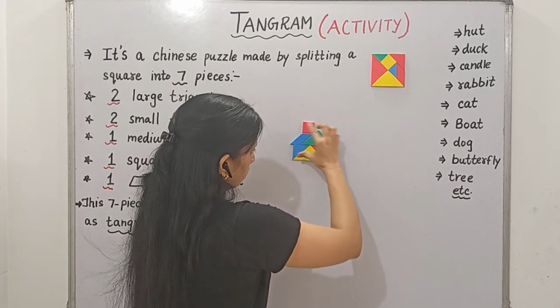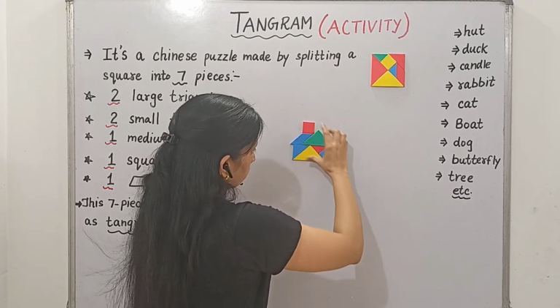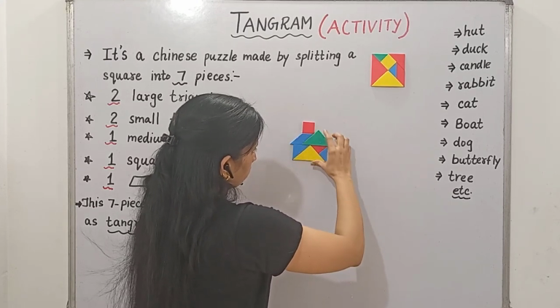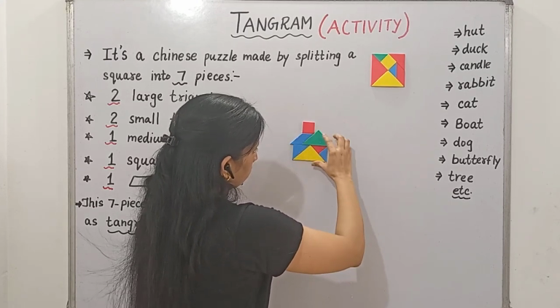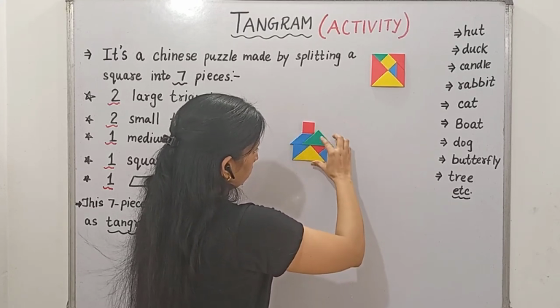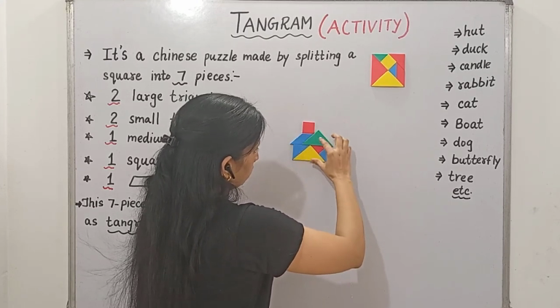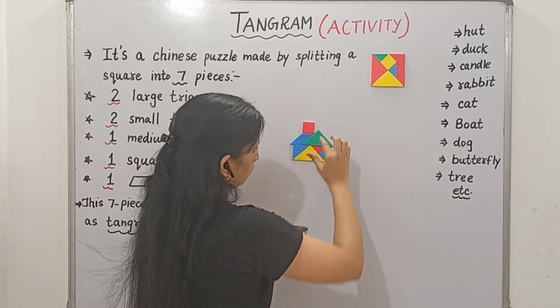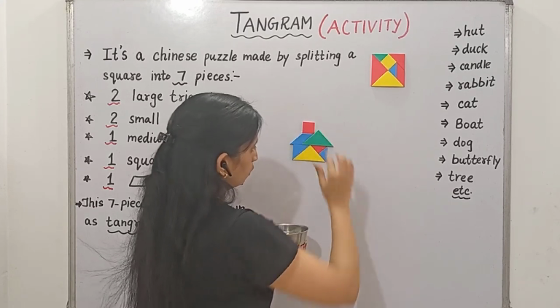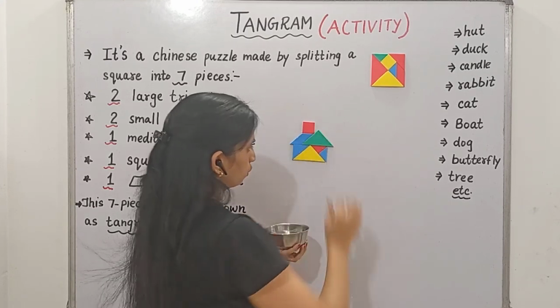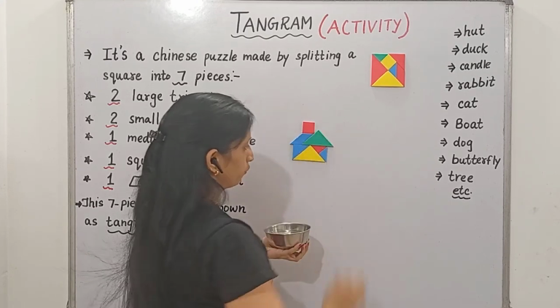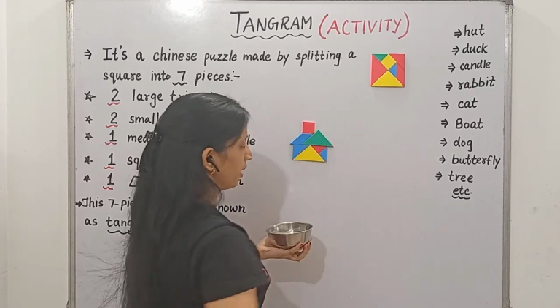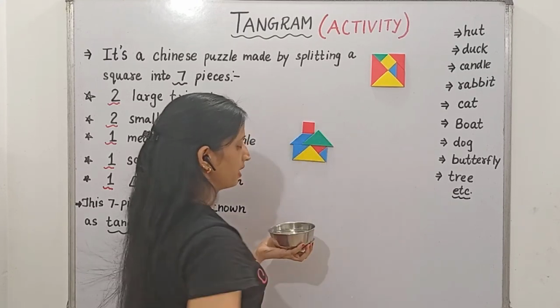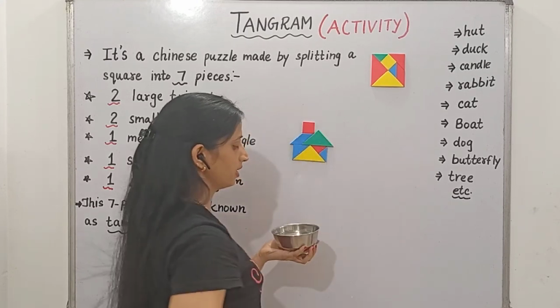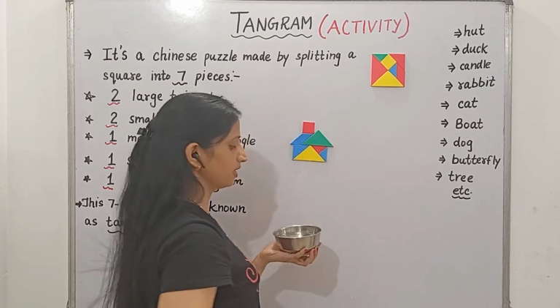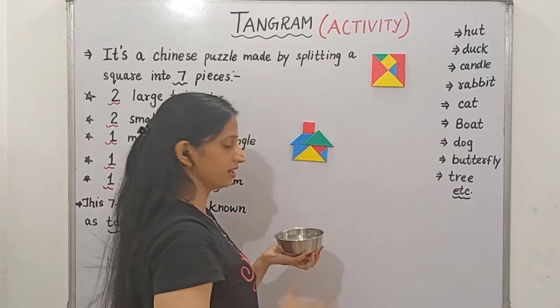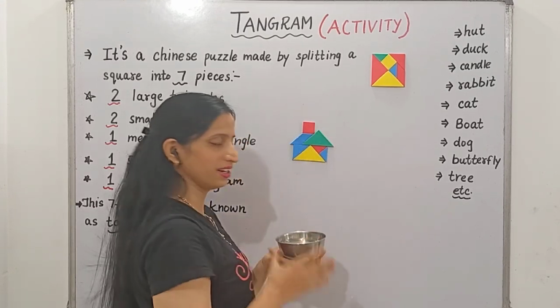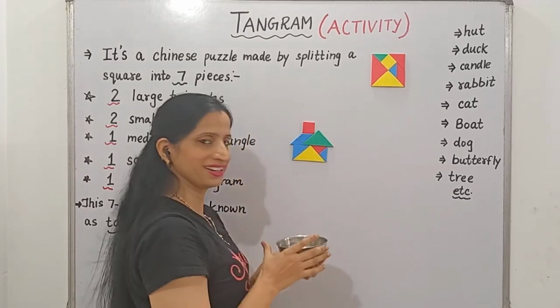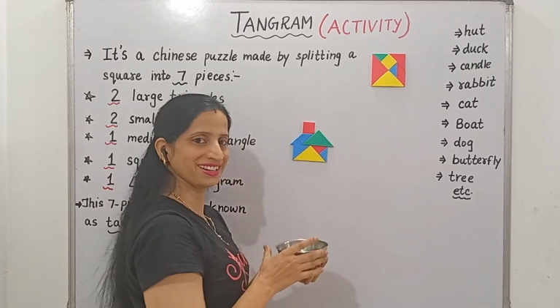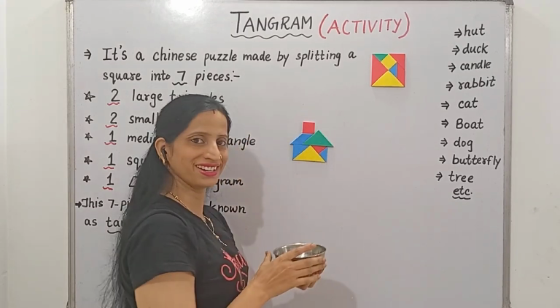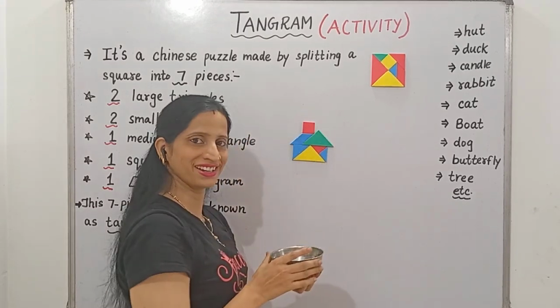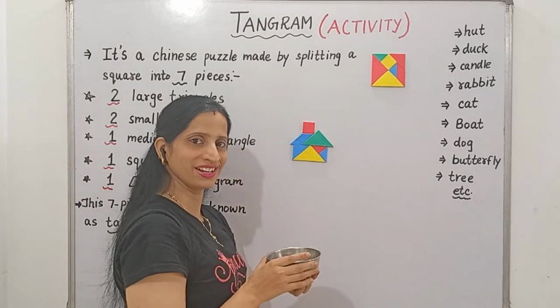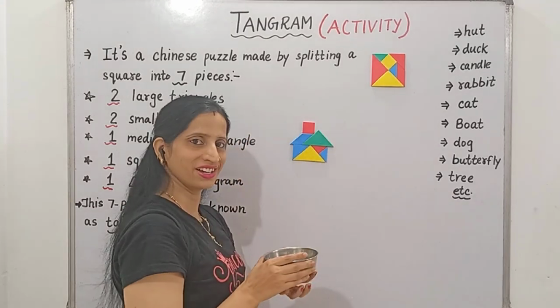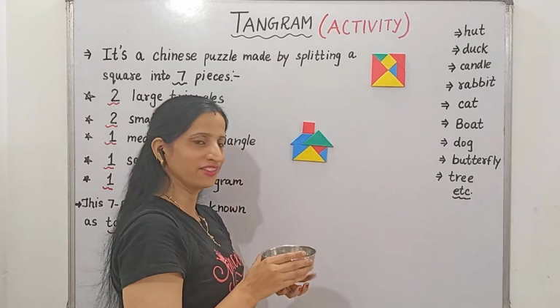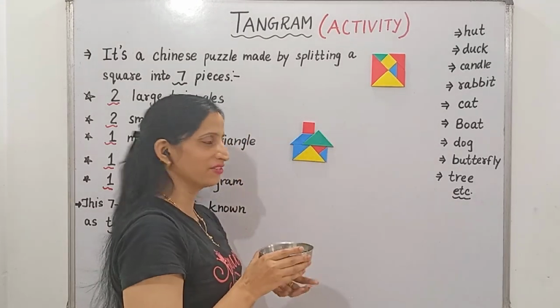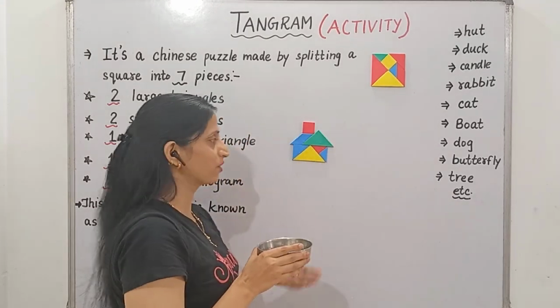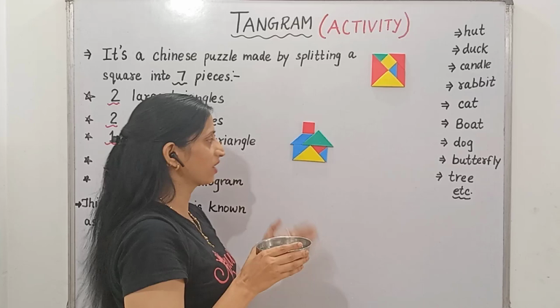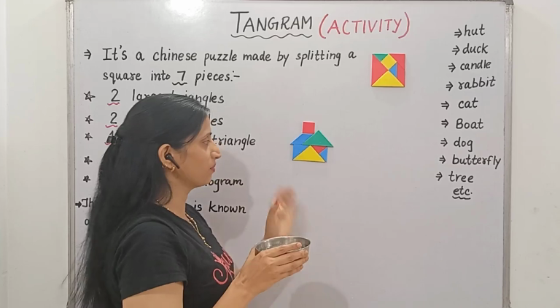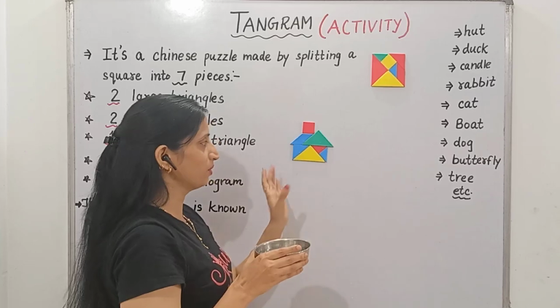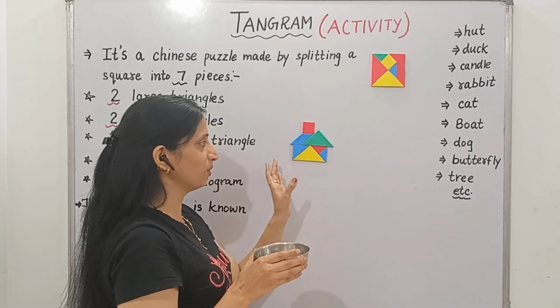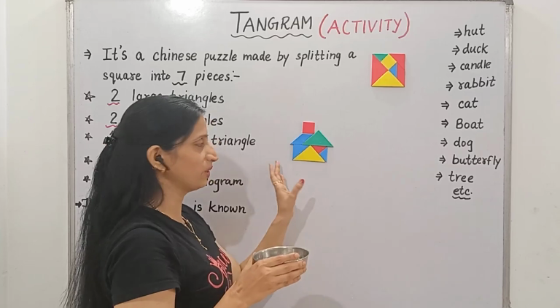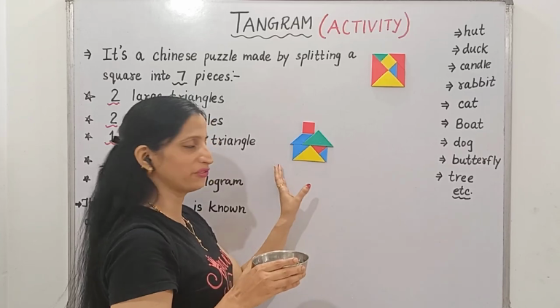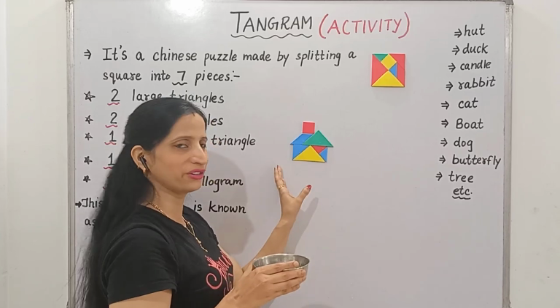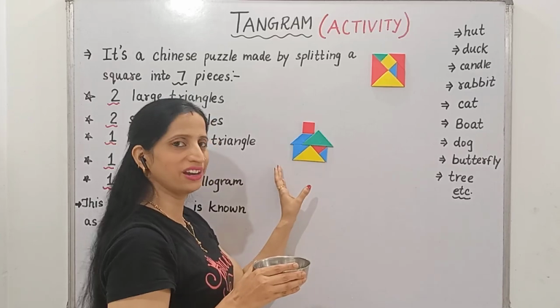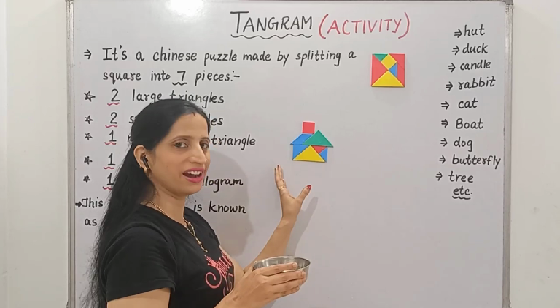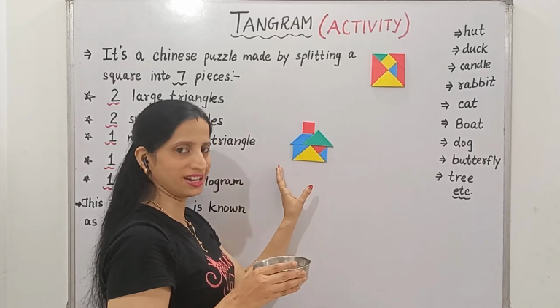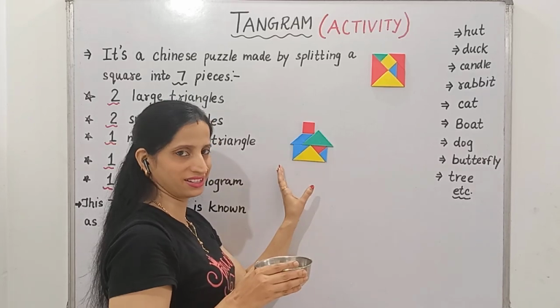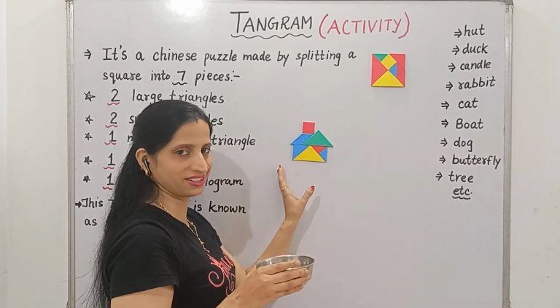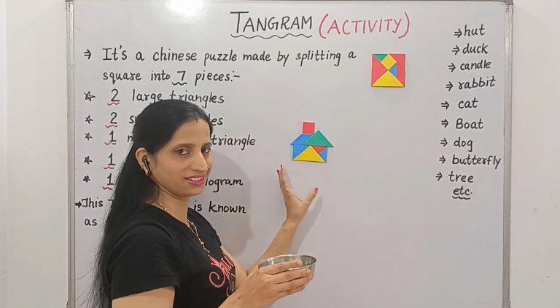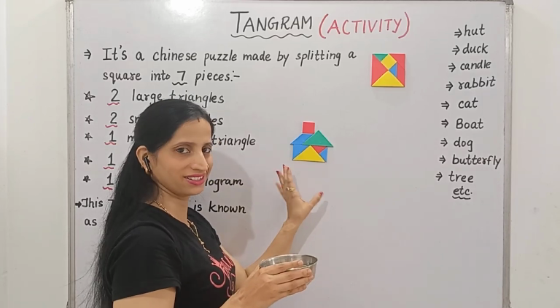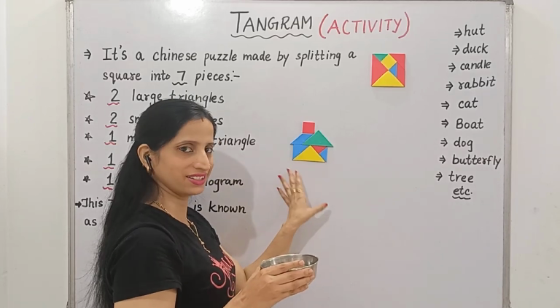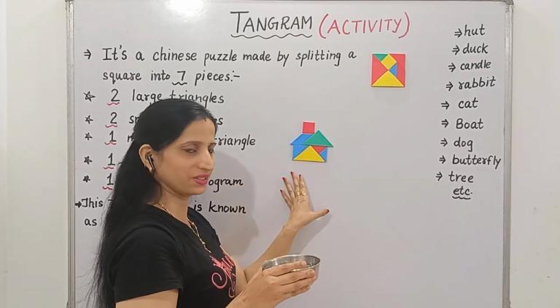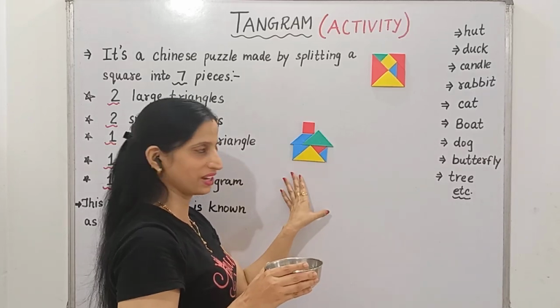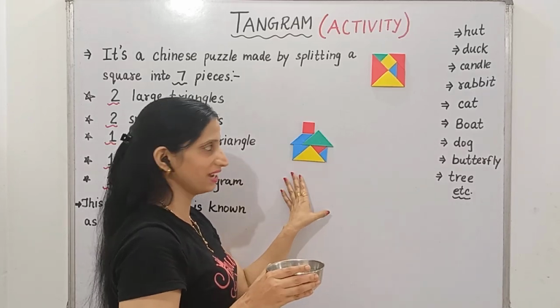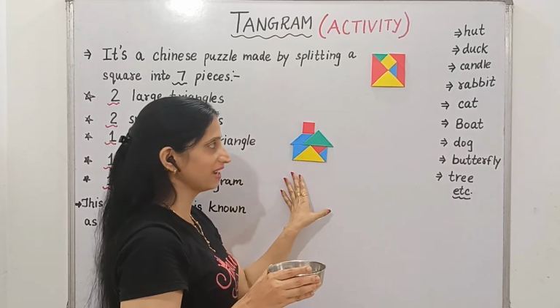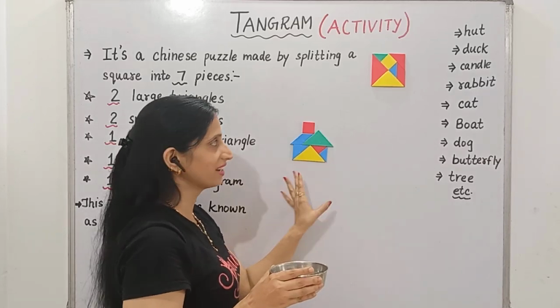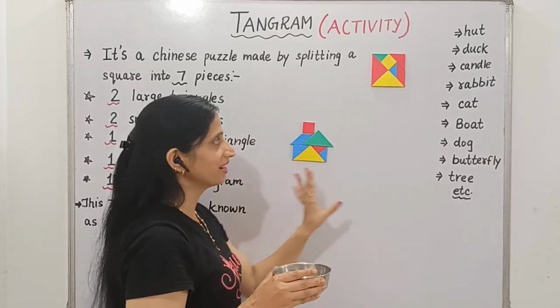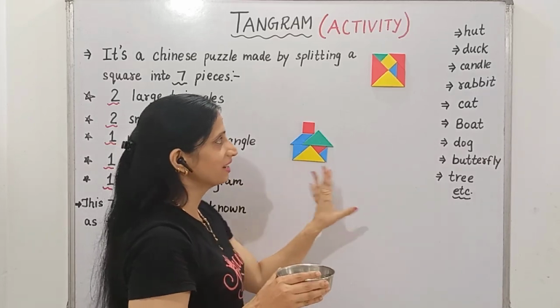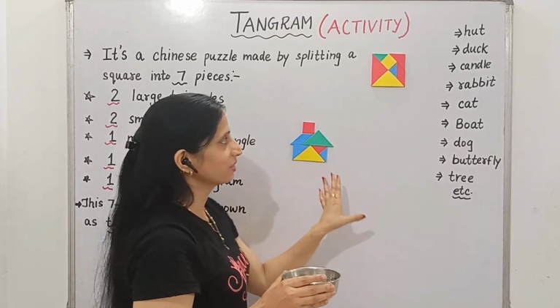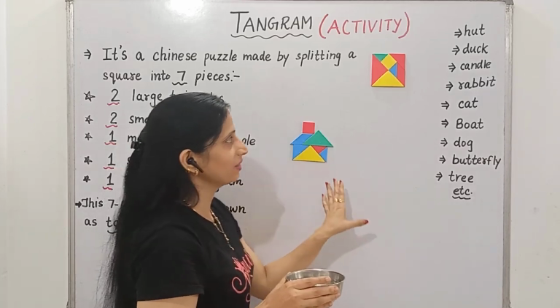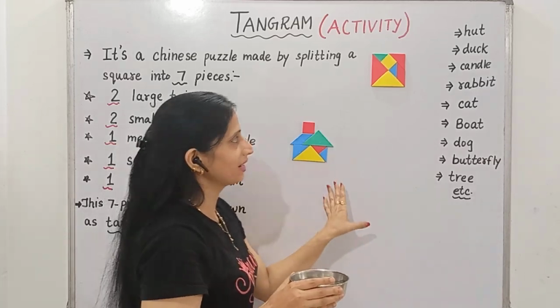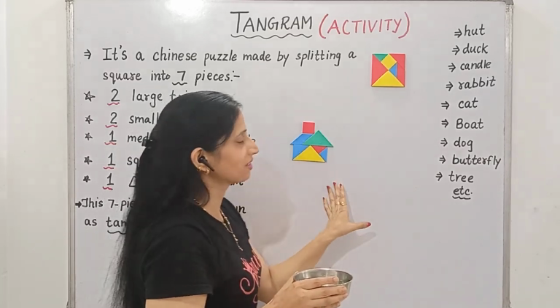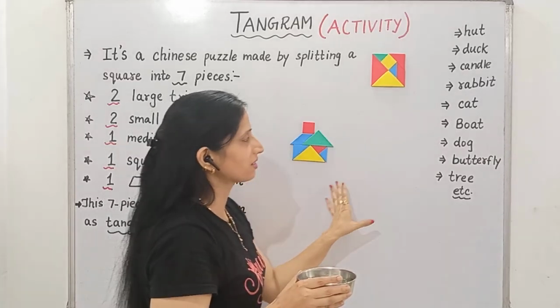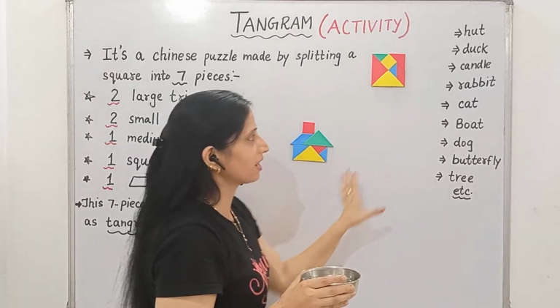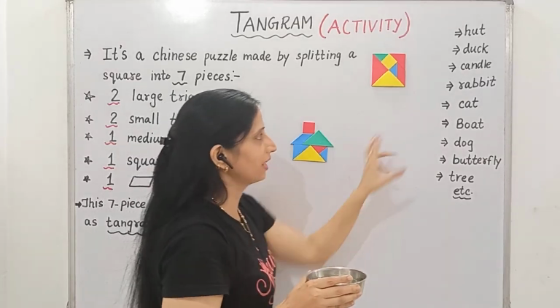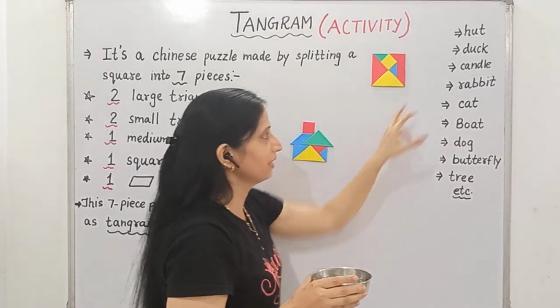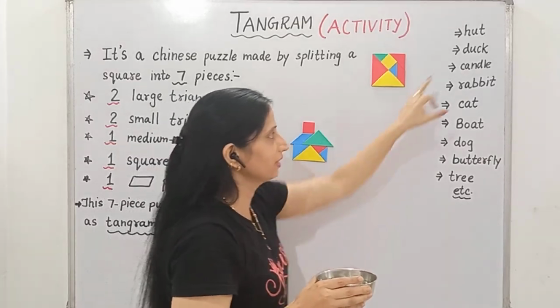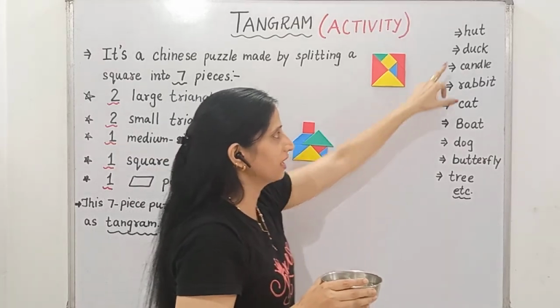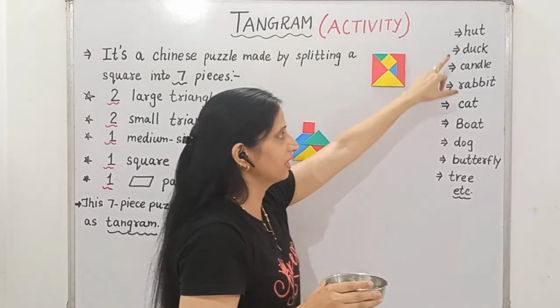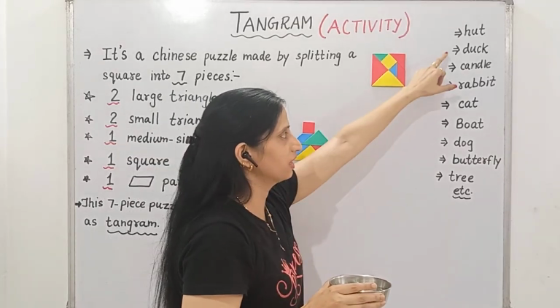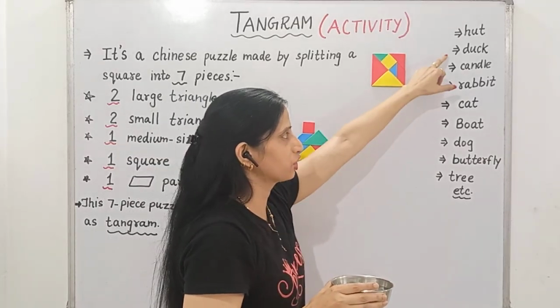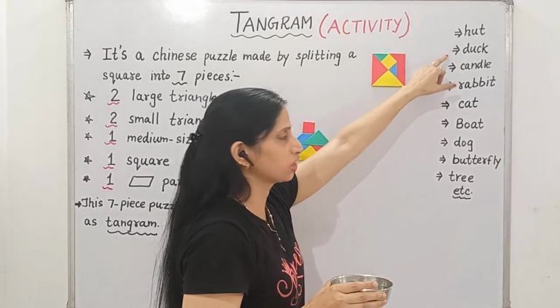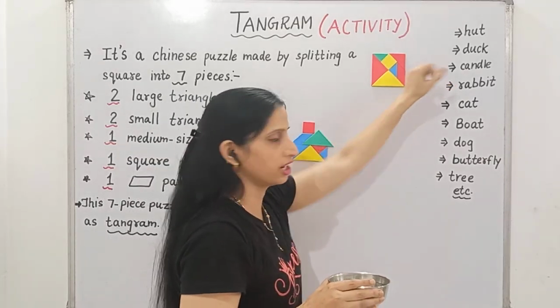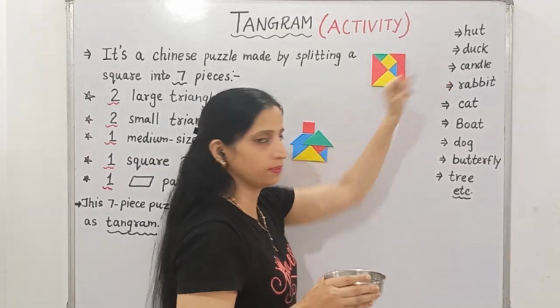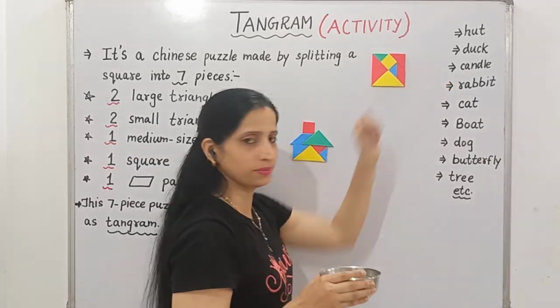Finally, we got a beautiful hut! So, let's try another shape.